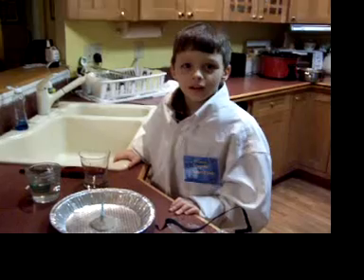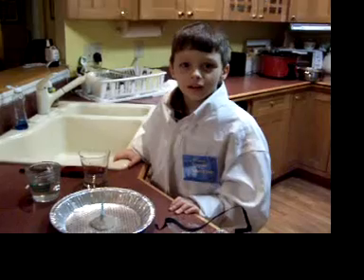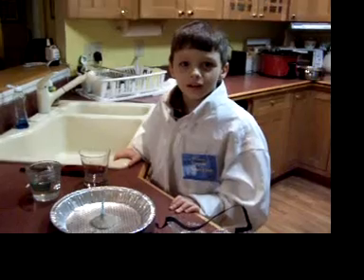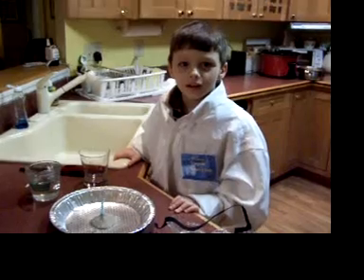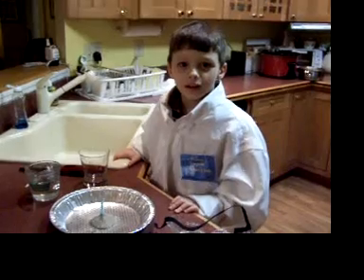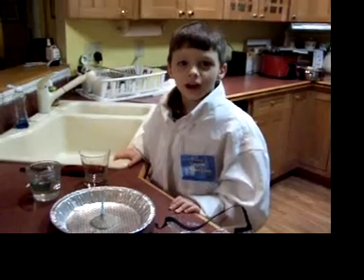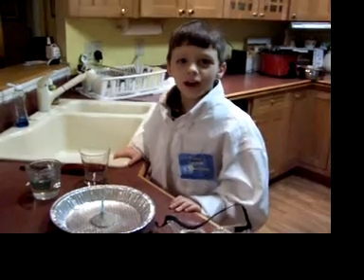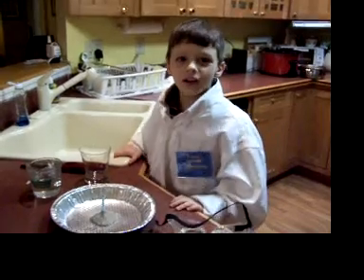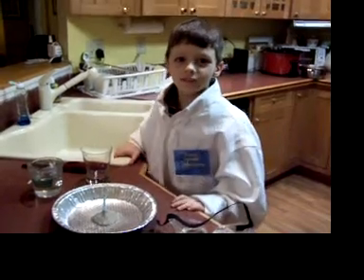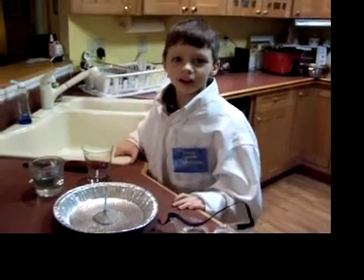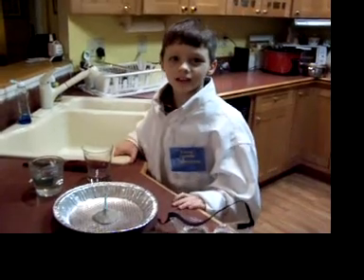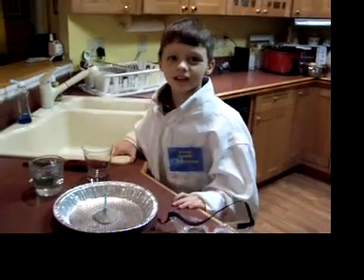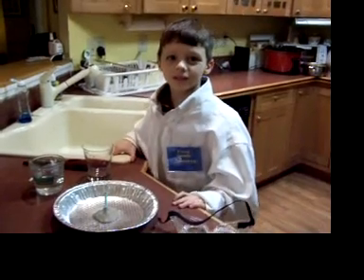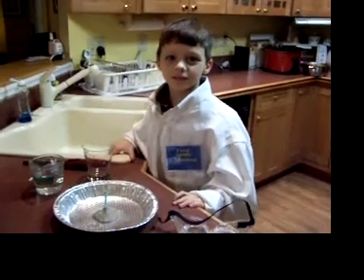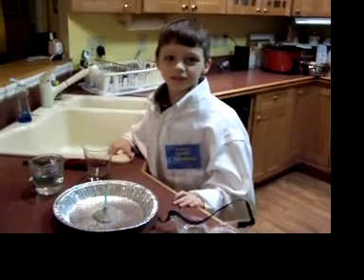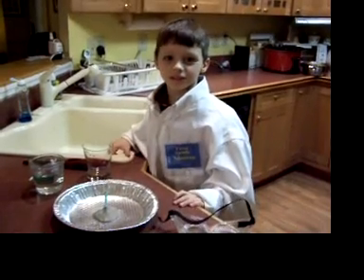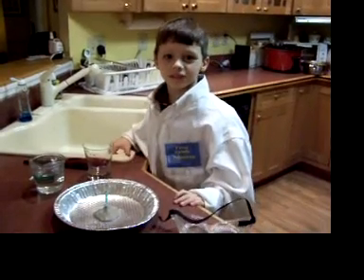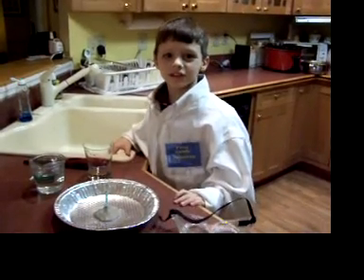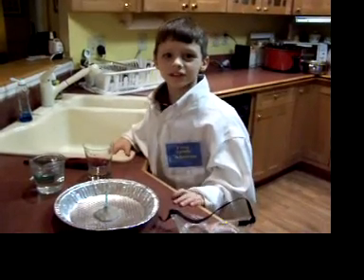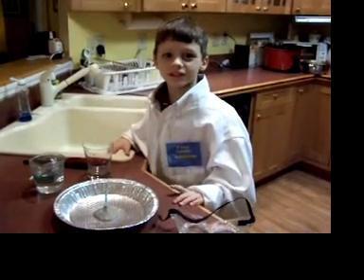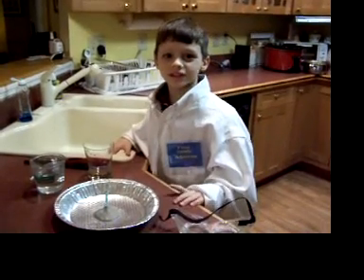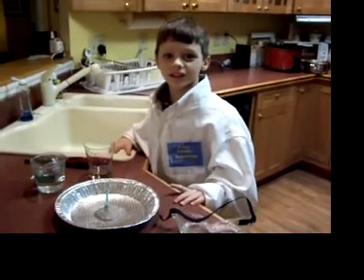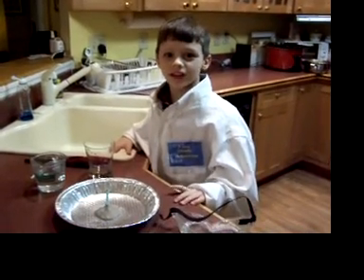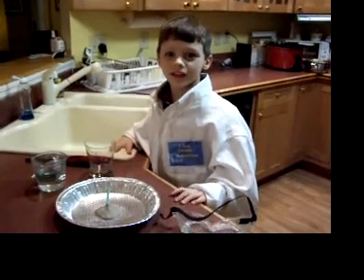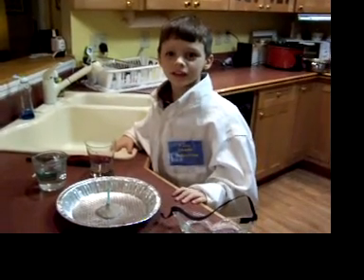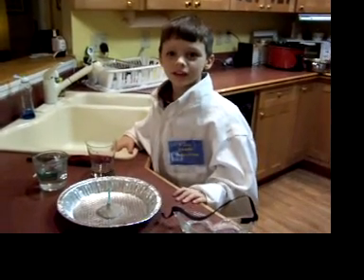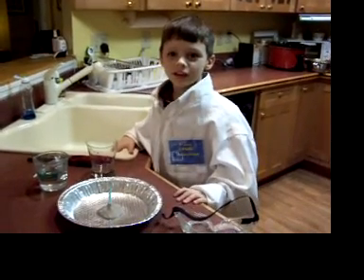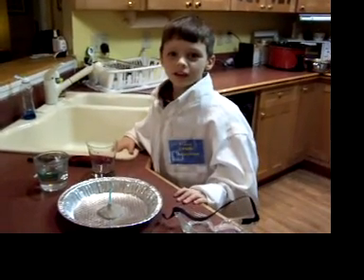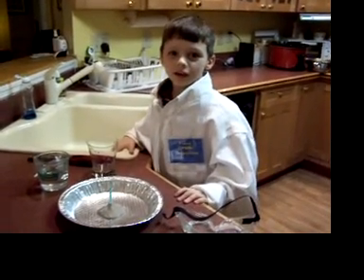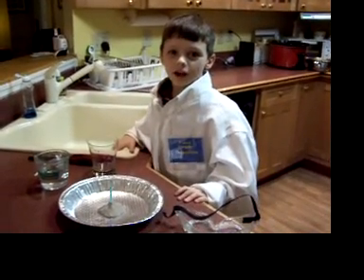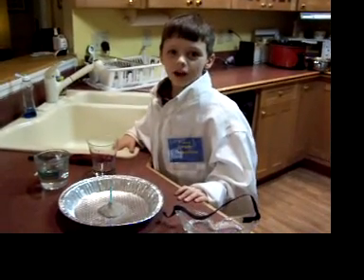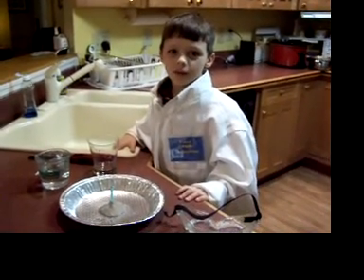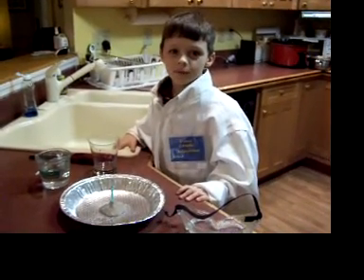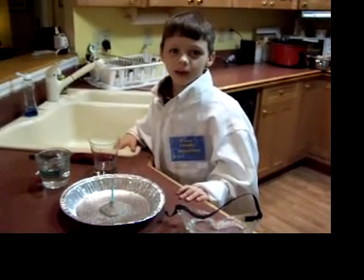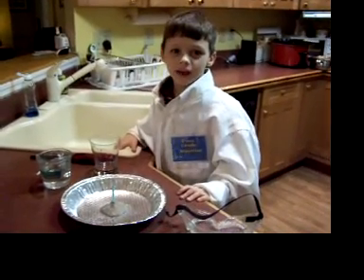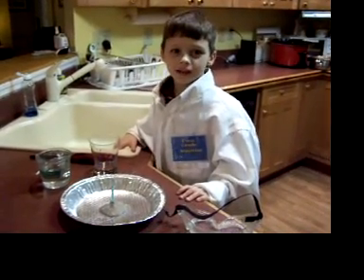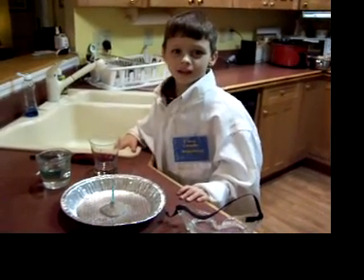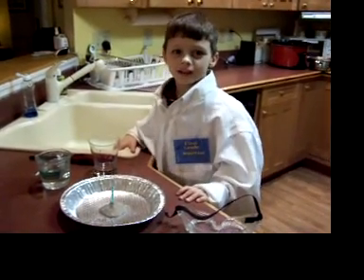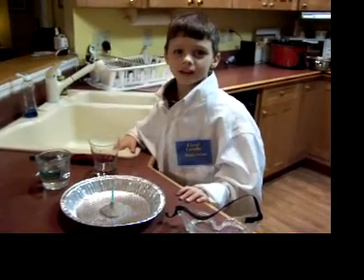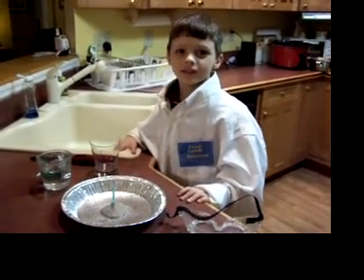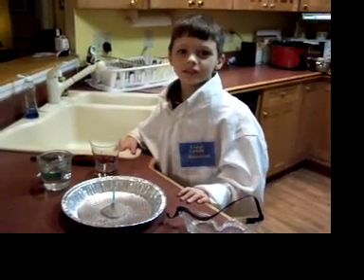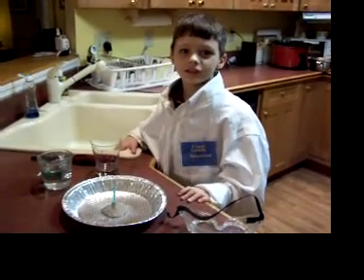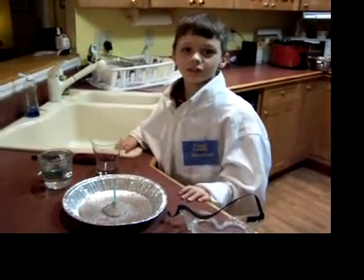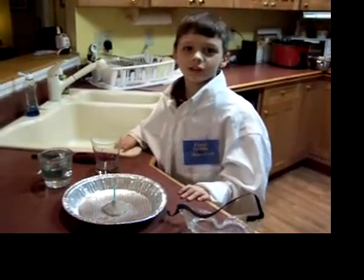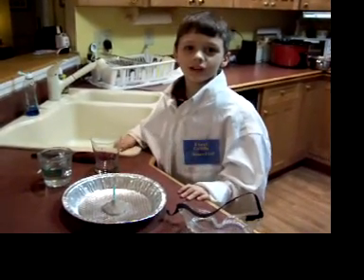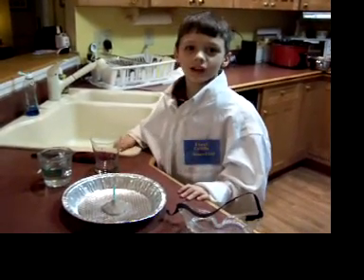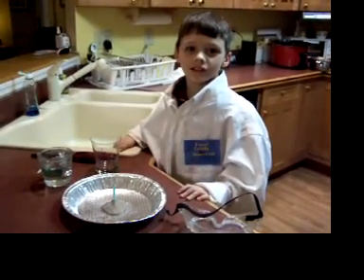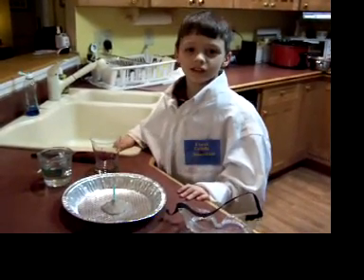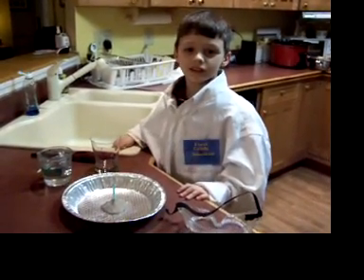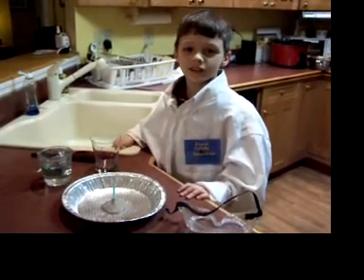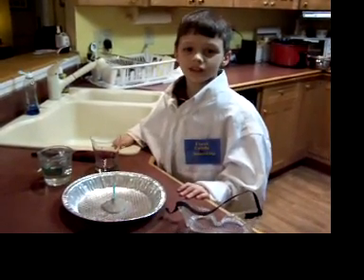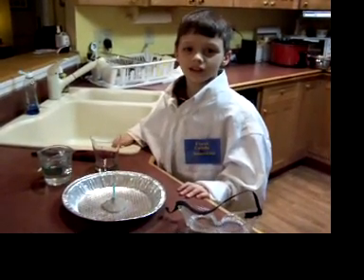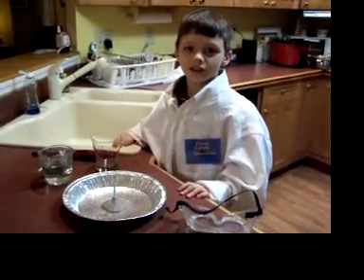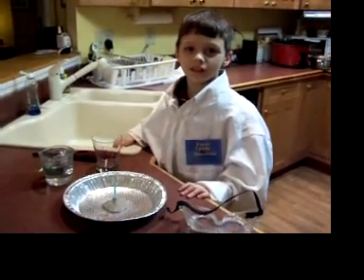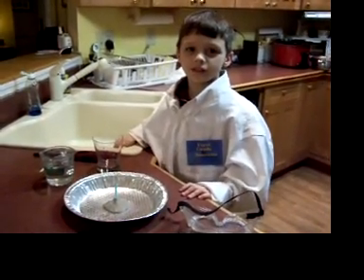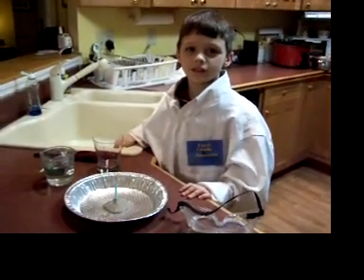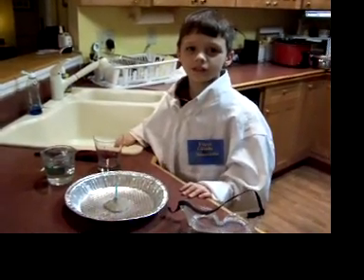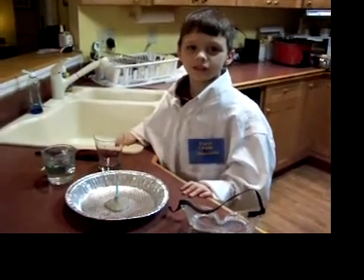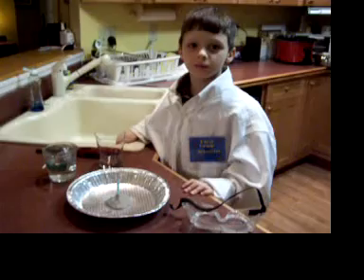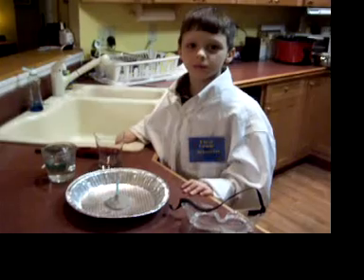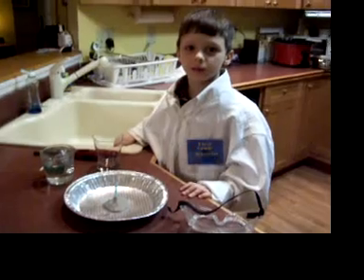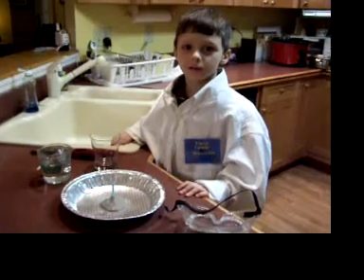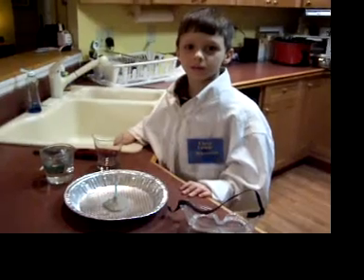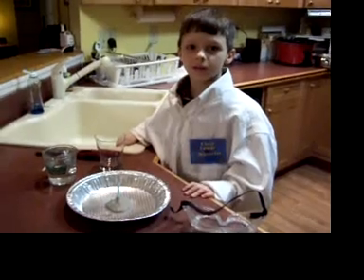Hi, my name is Solar Seth. I'm back again to do another science experiment.